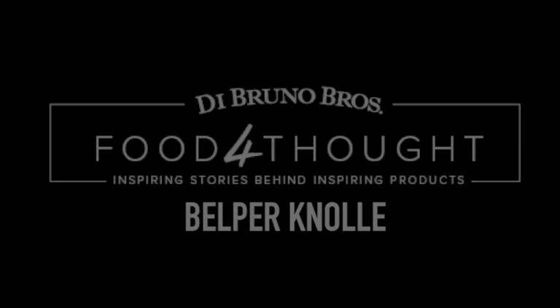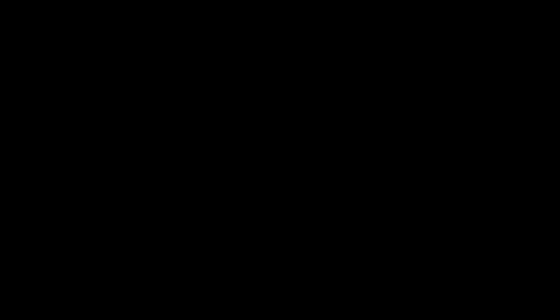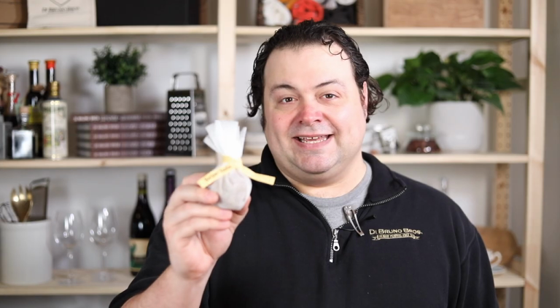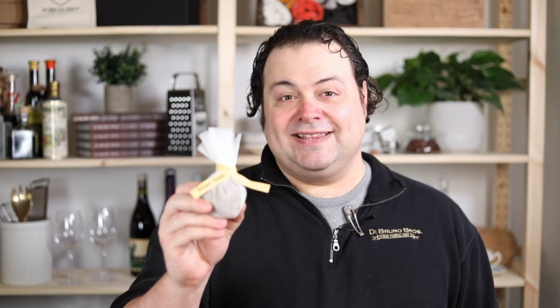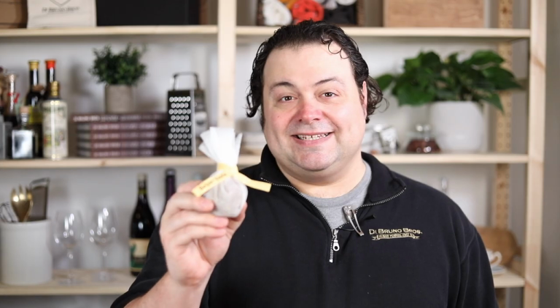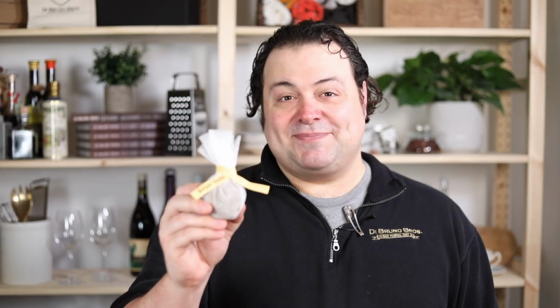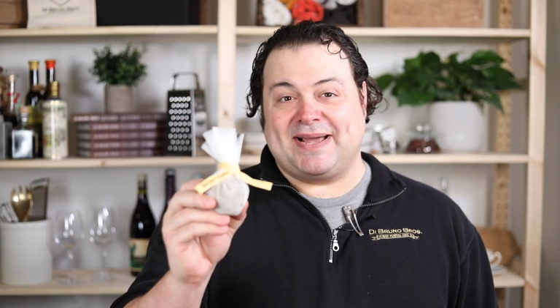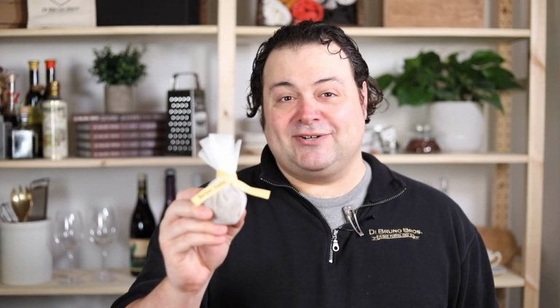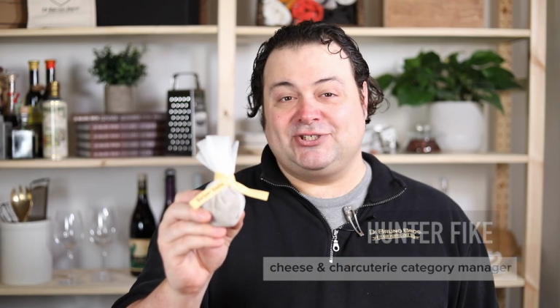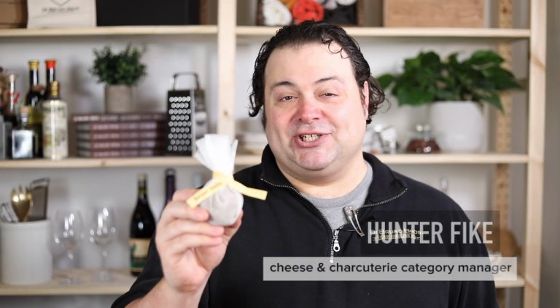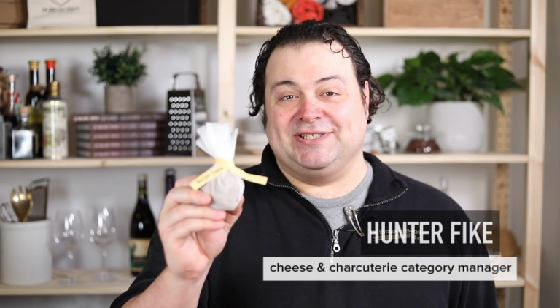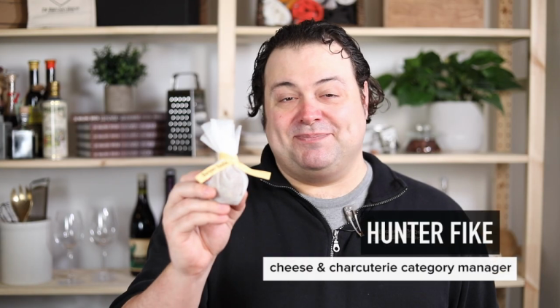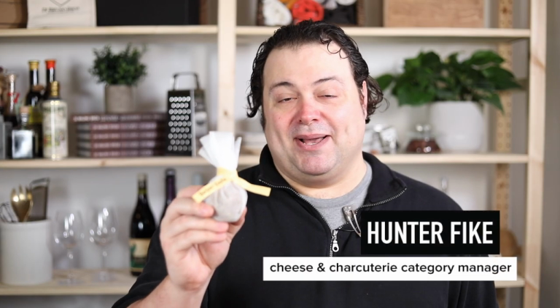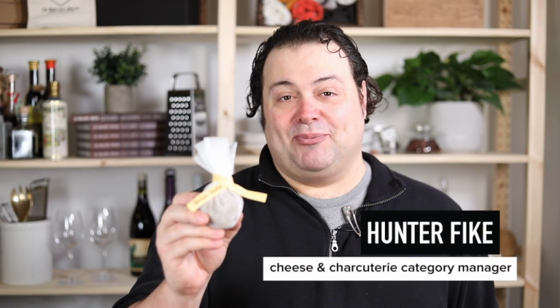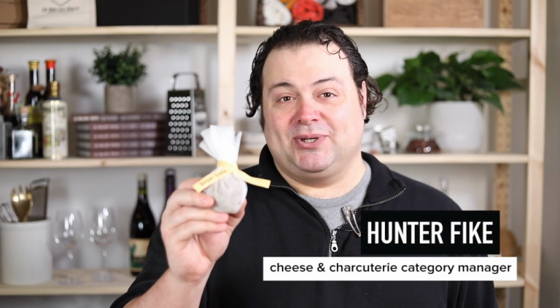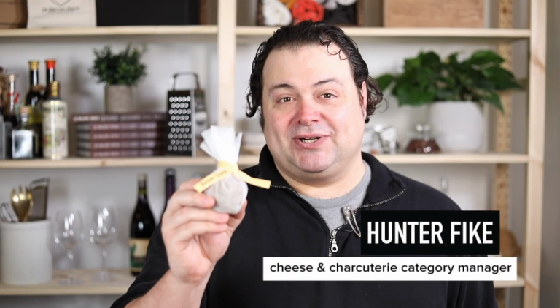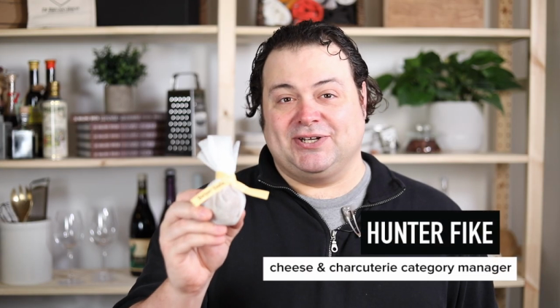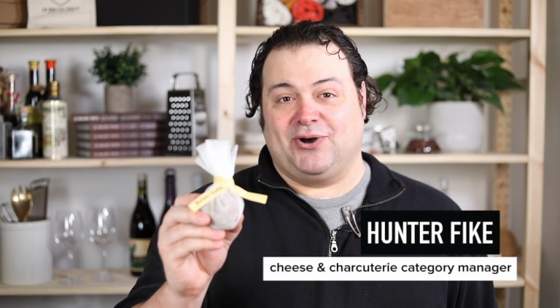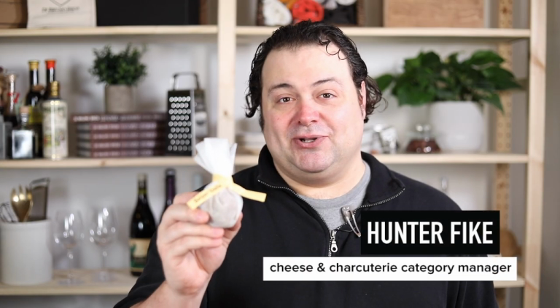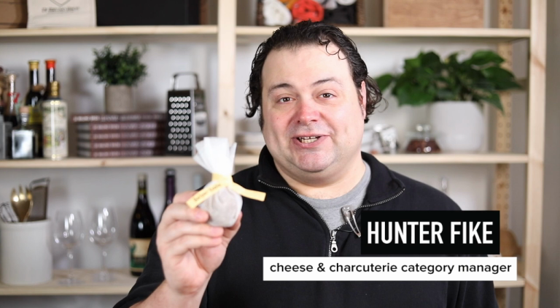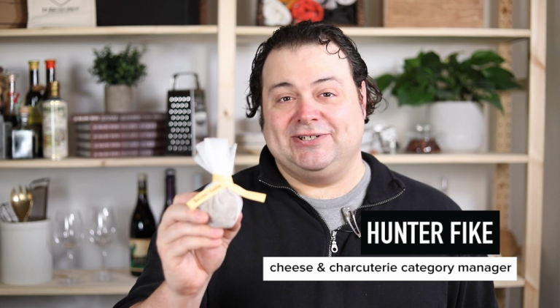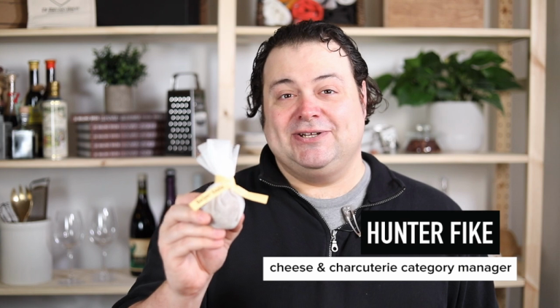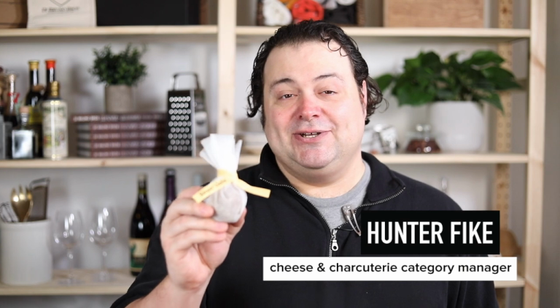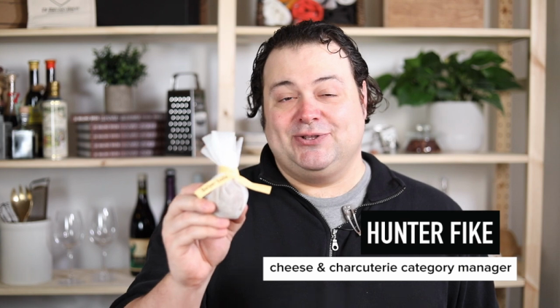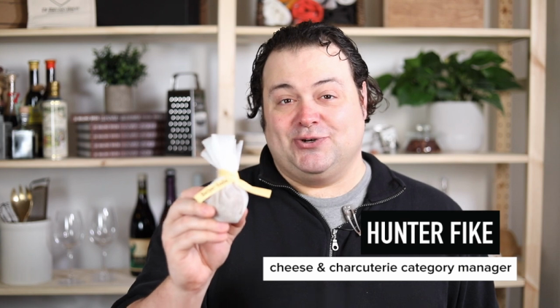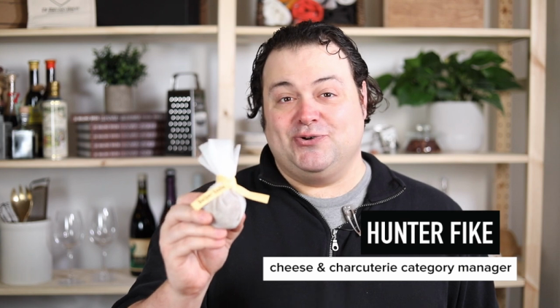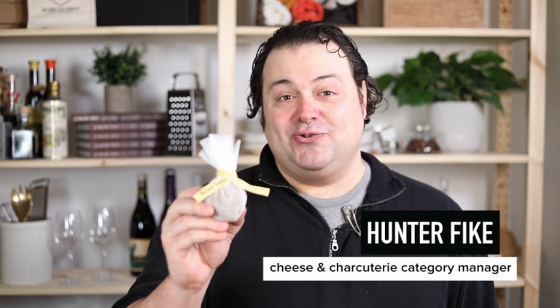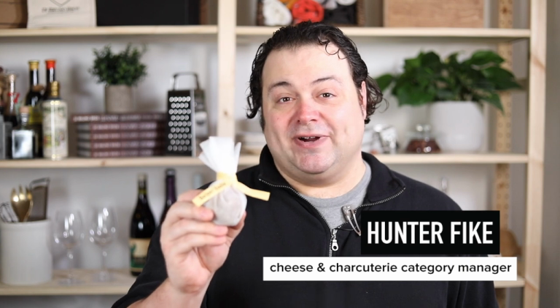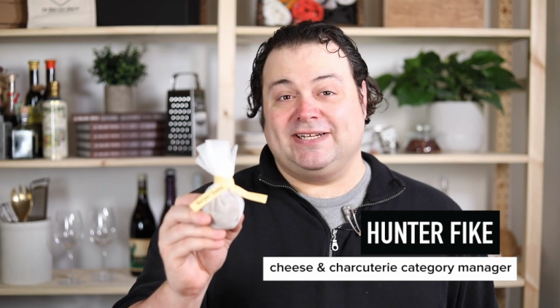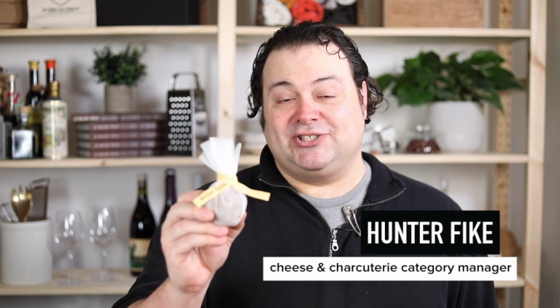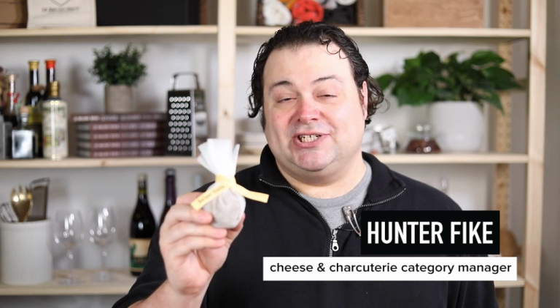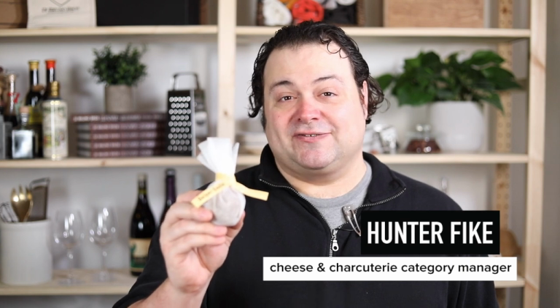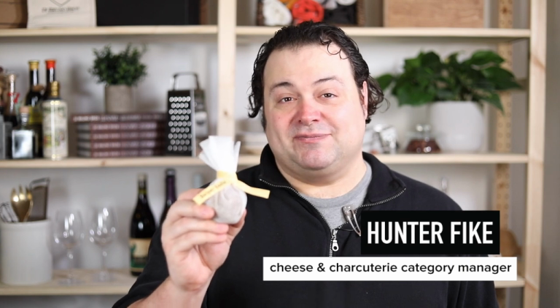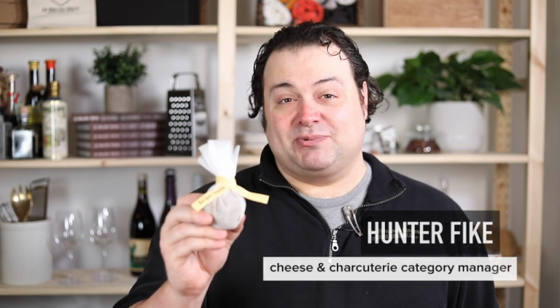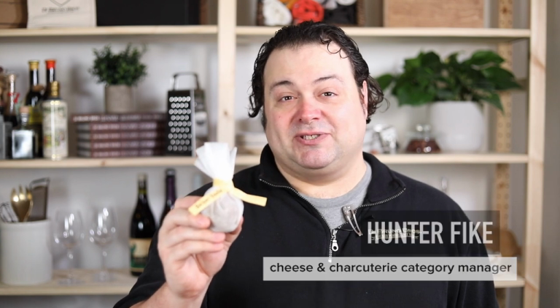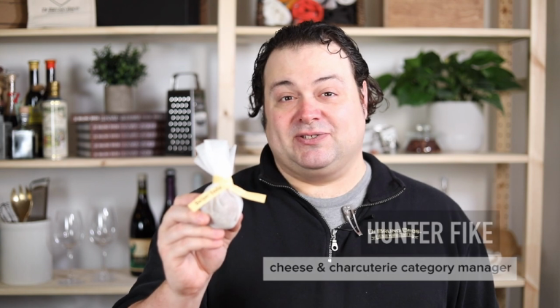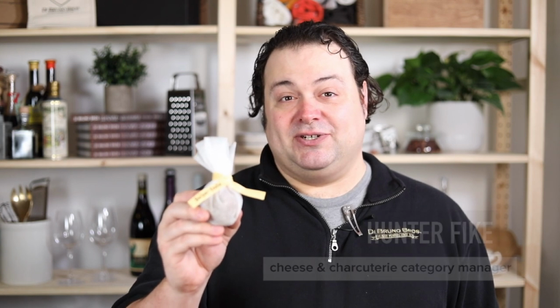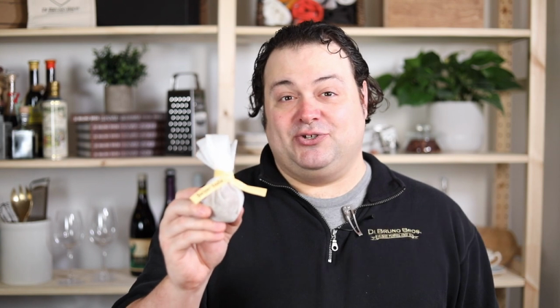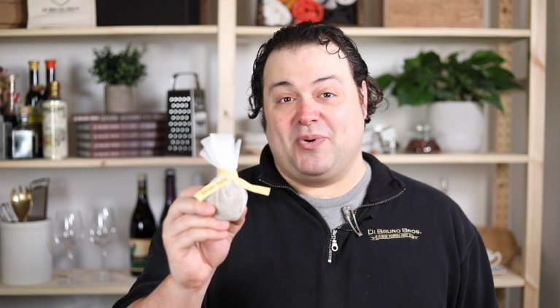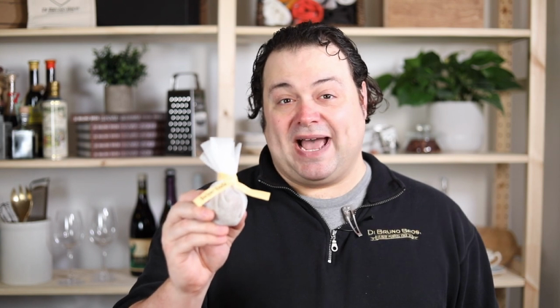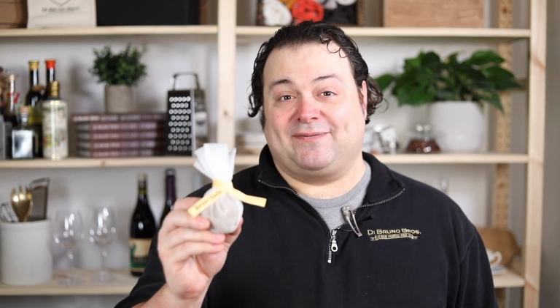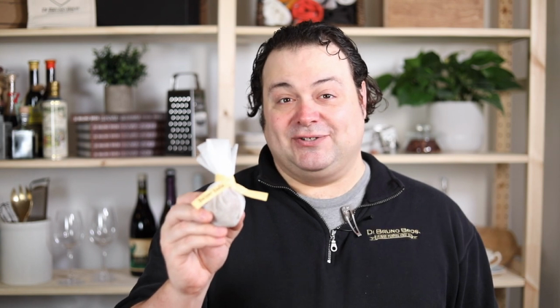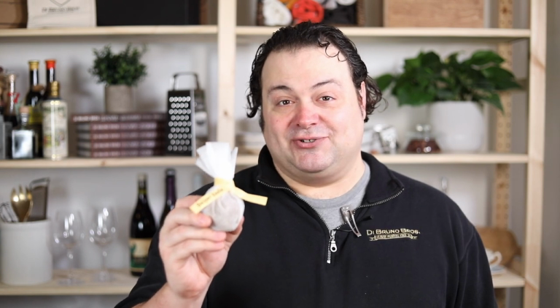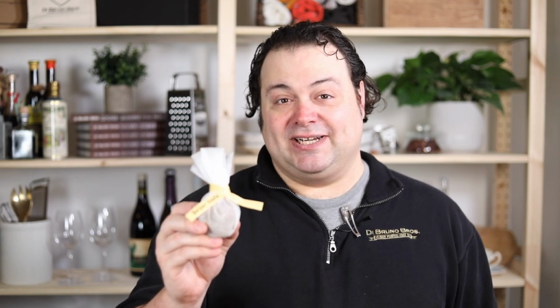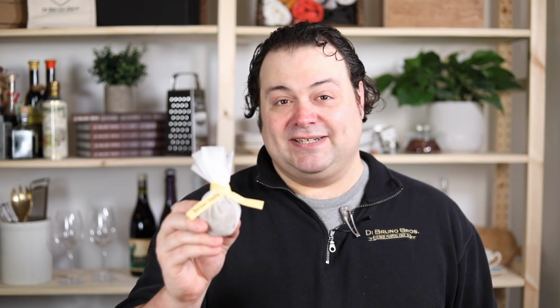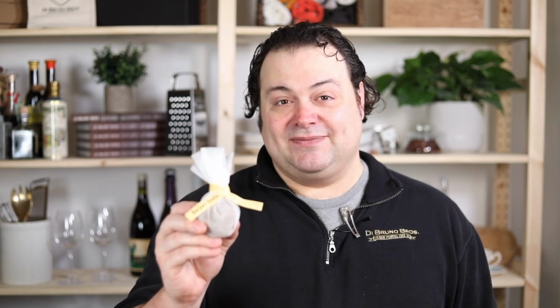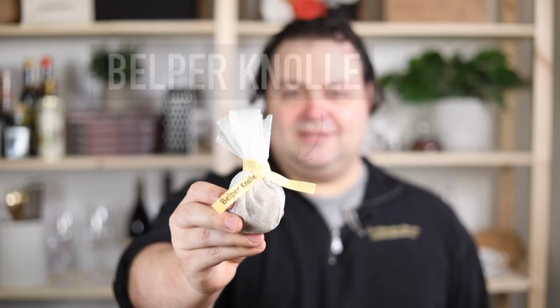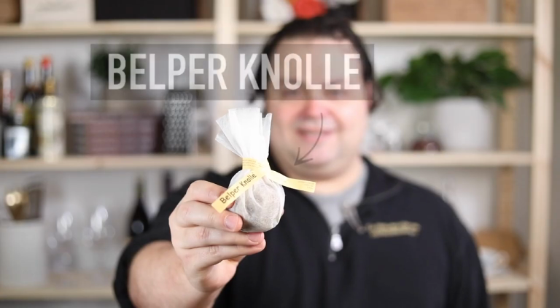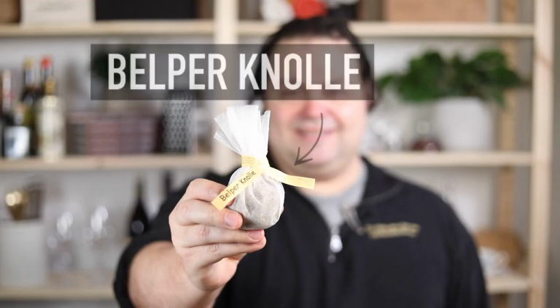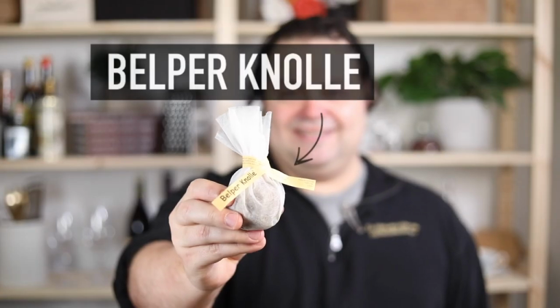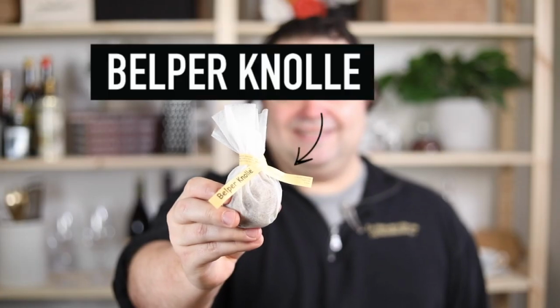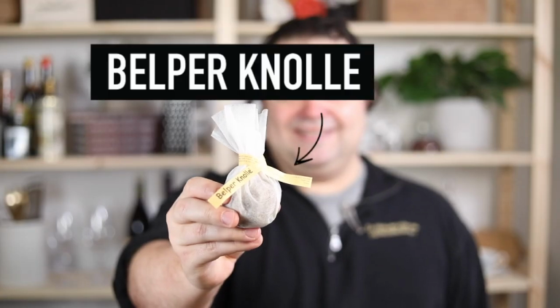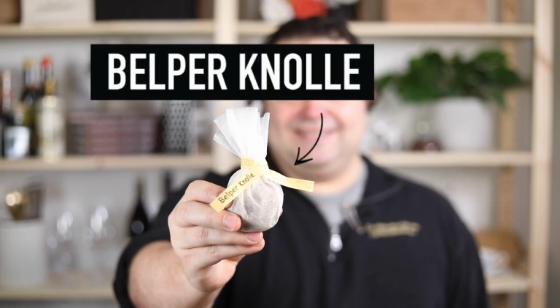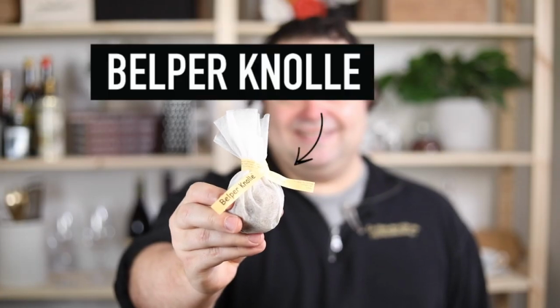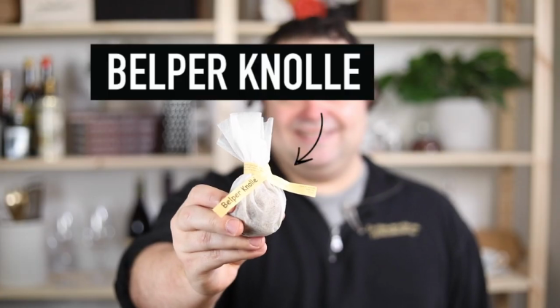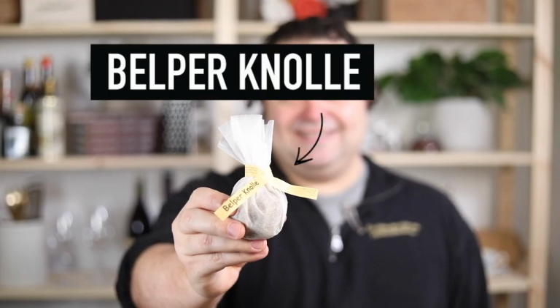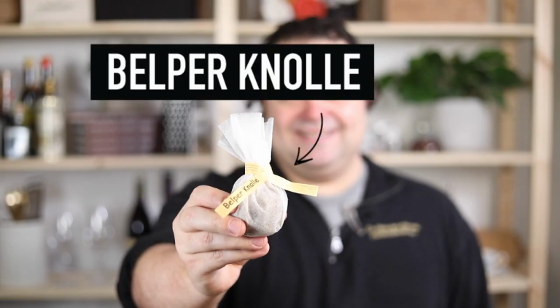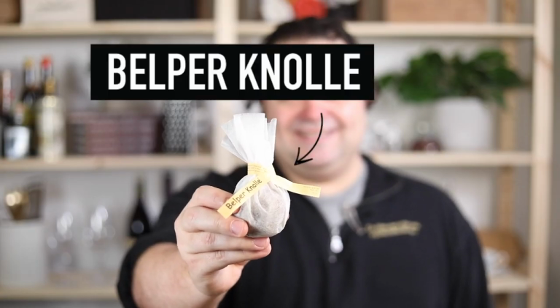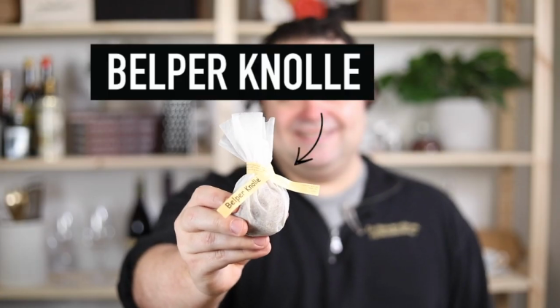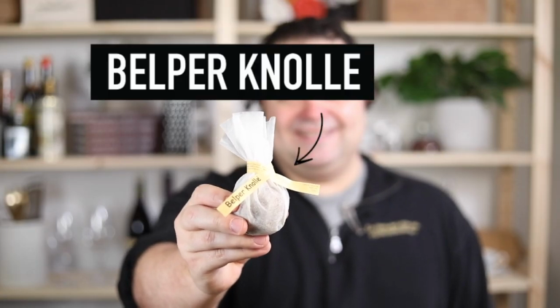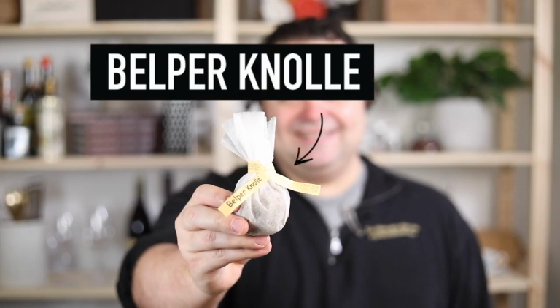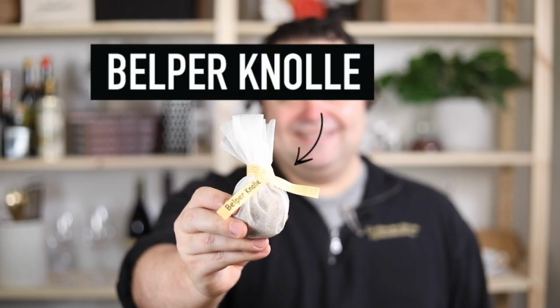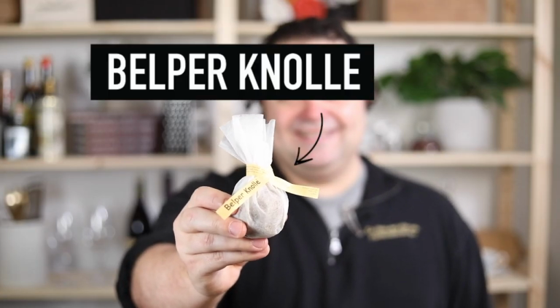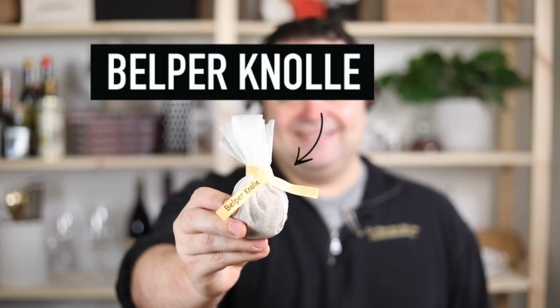In this pouch is Belper Canola, the new grating cheese from Switzerland. You have to try it. Belper Canola.